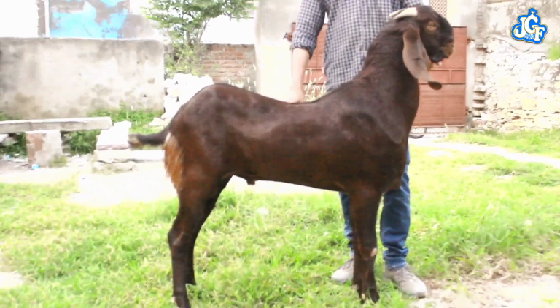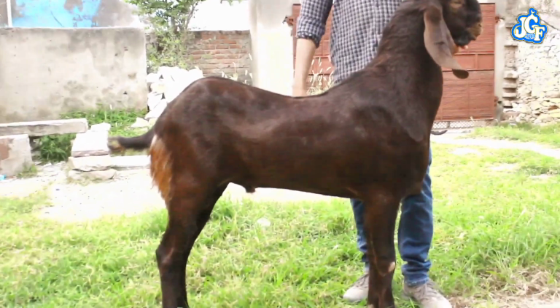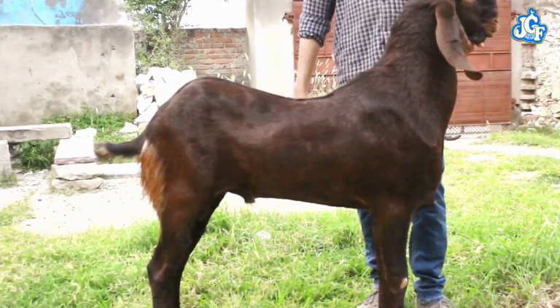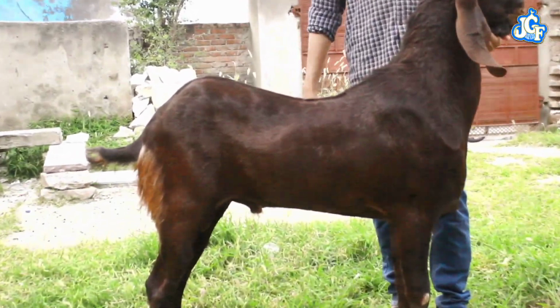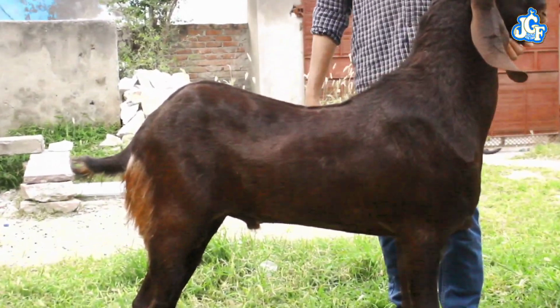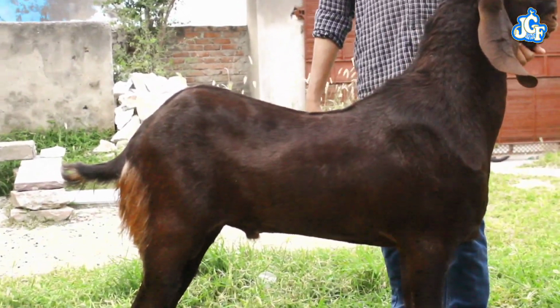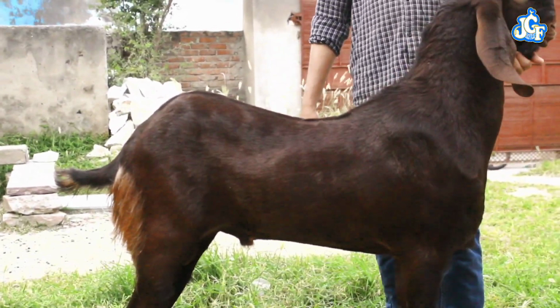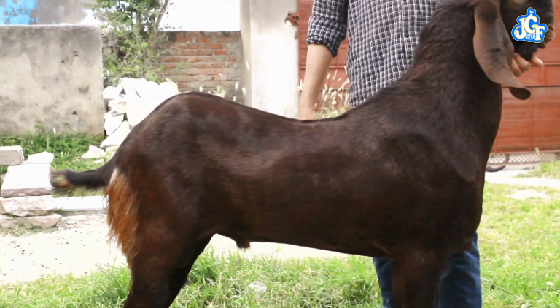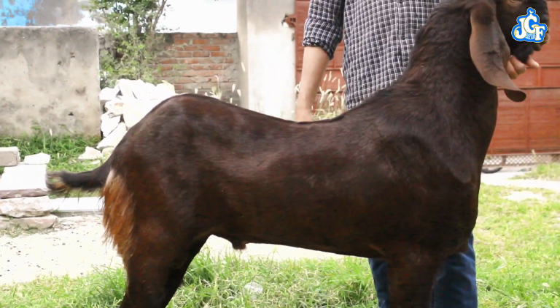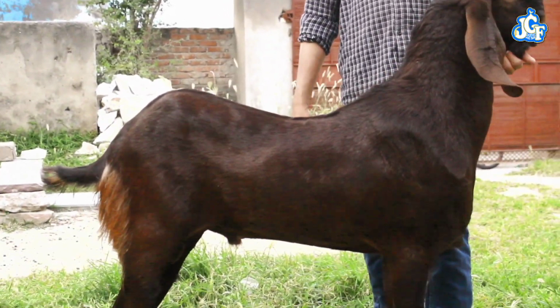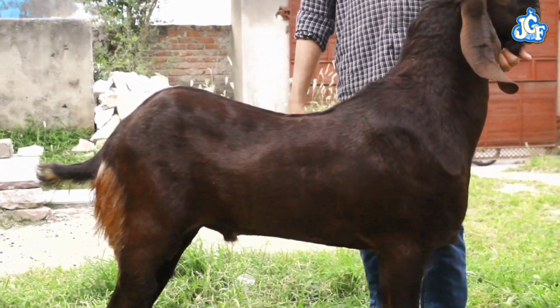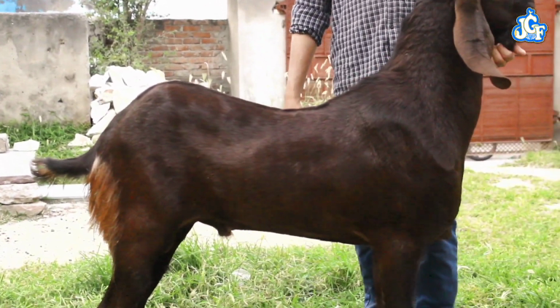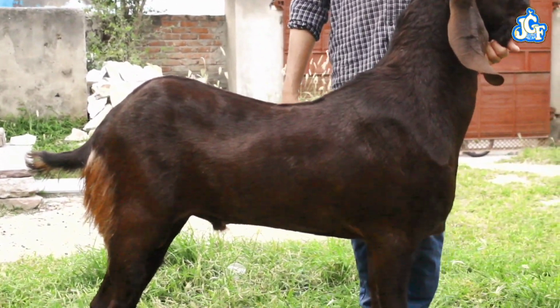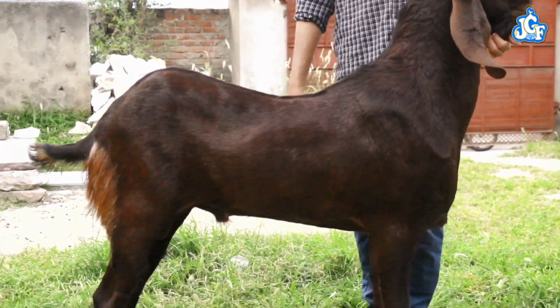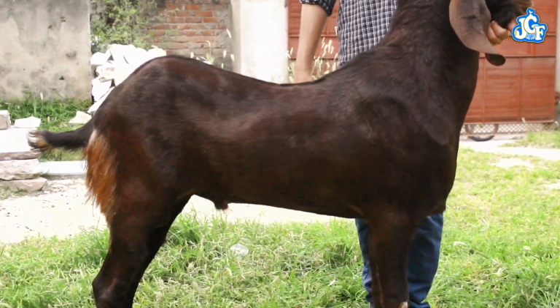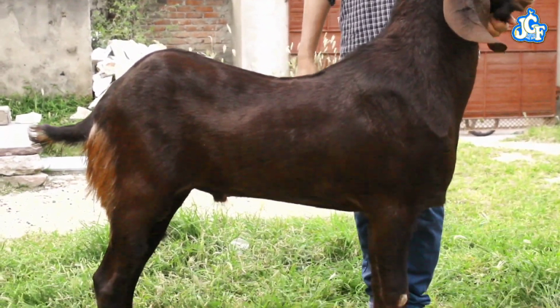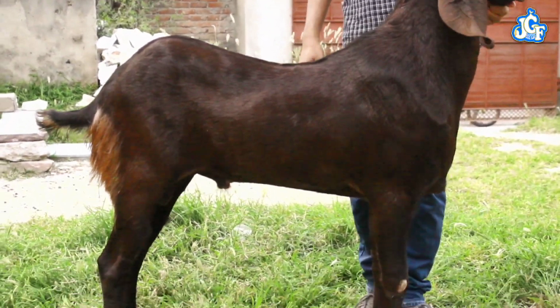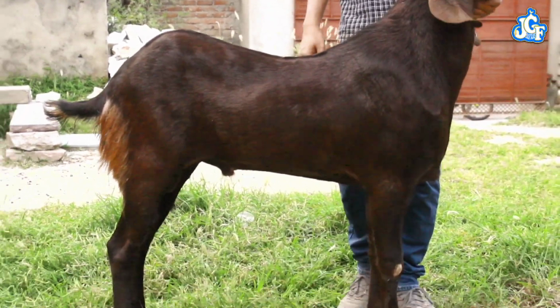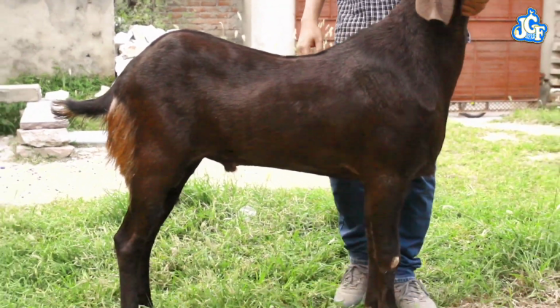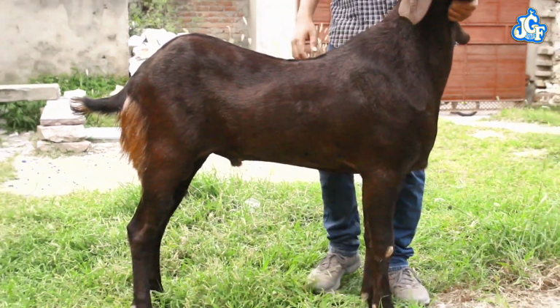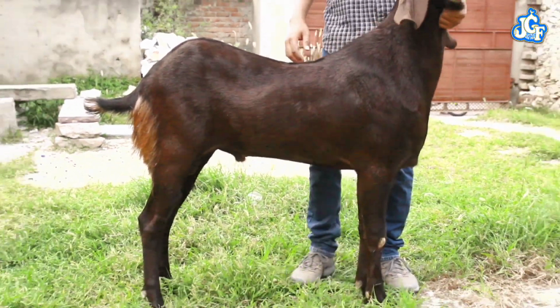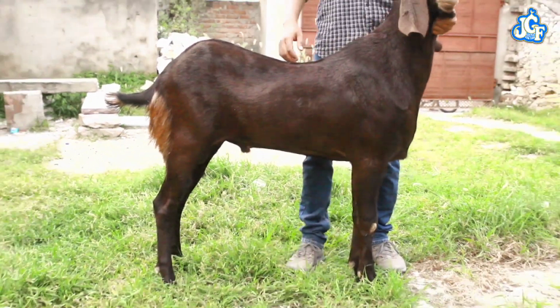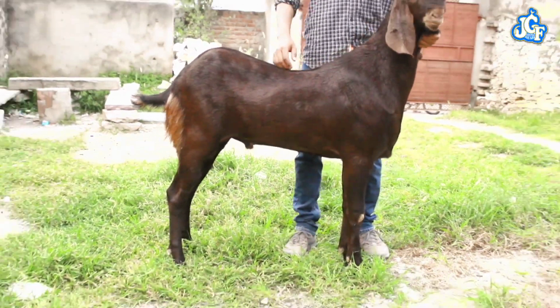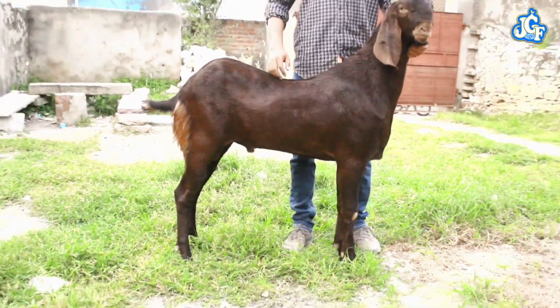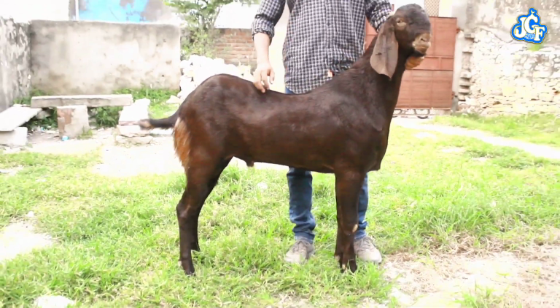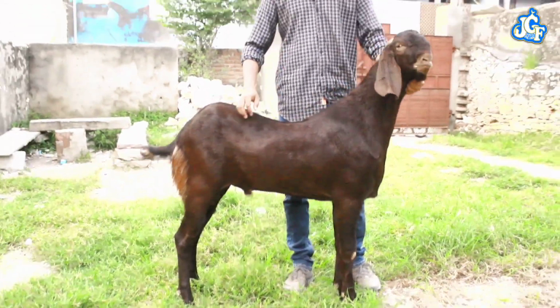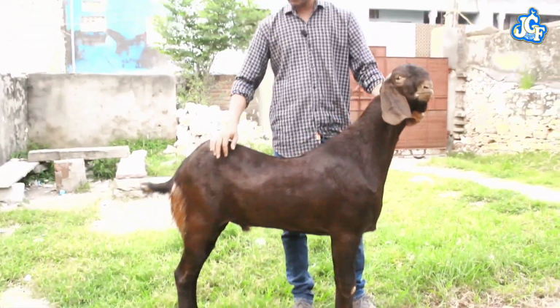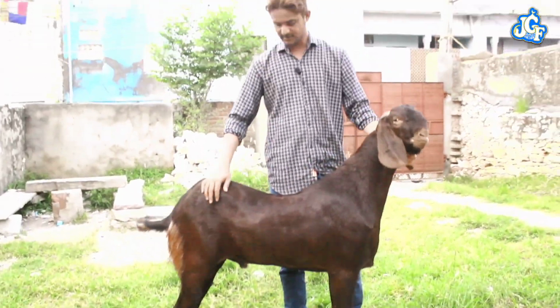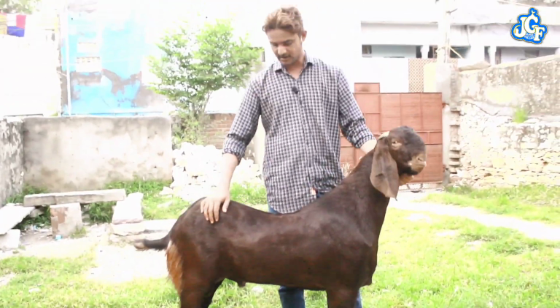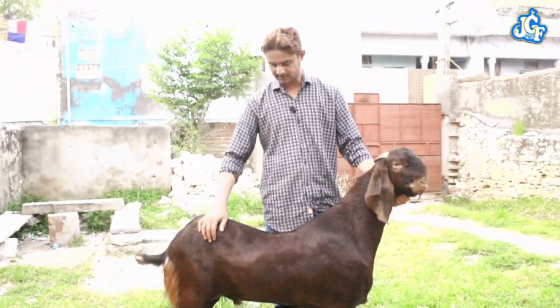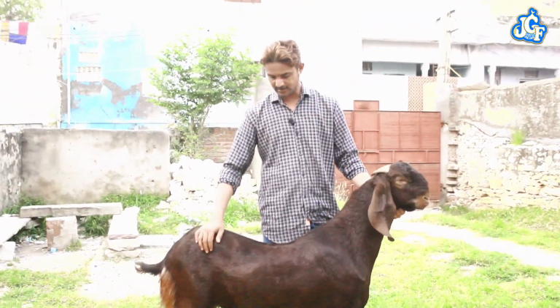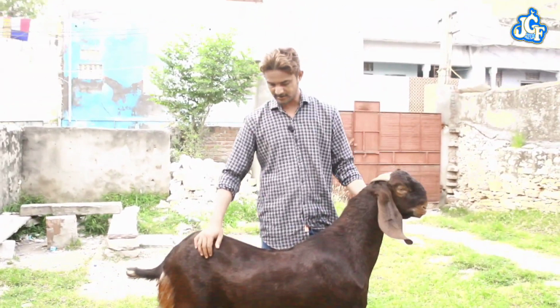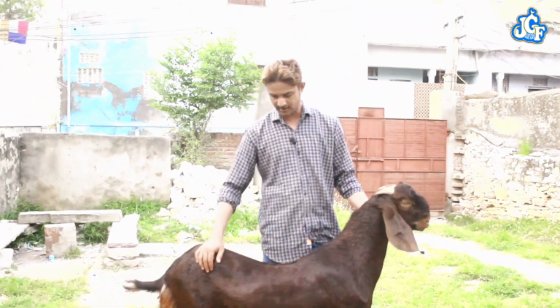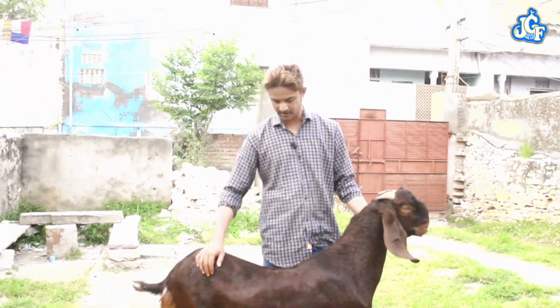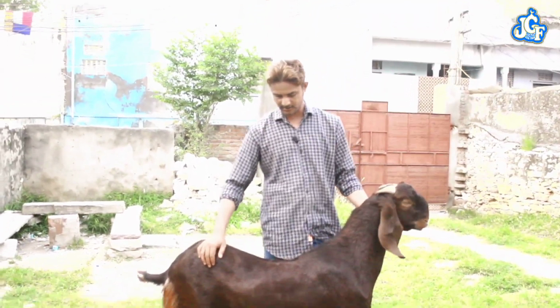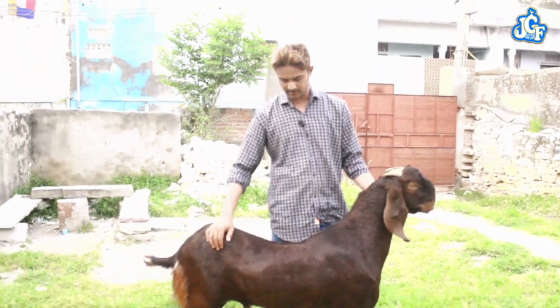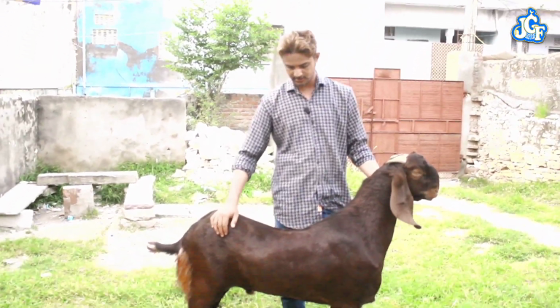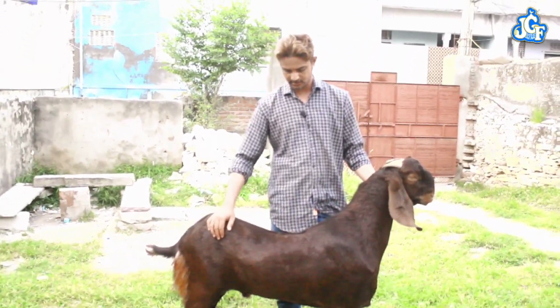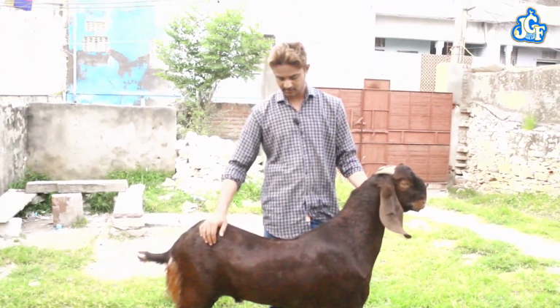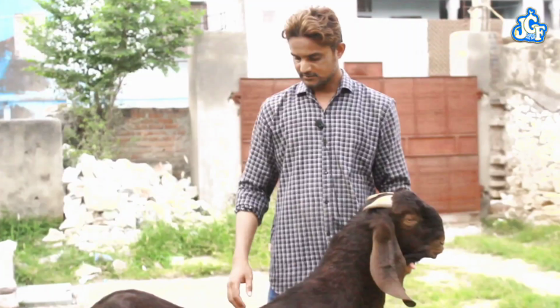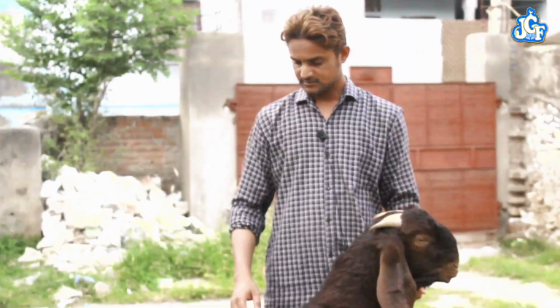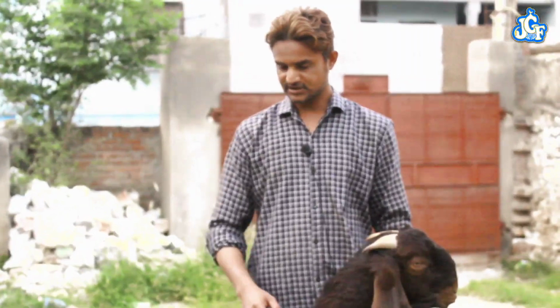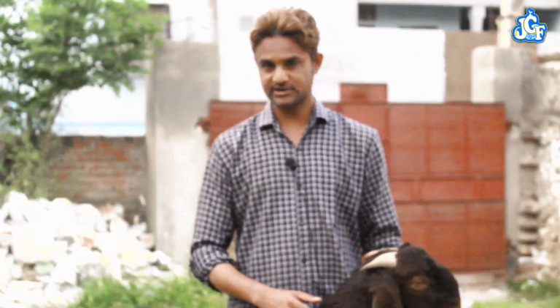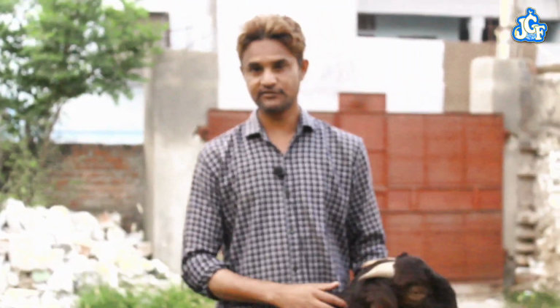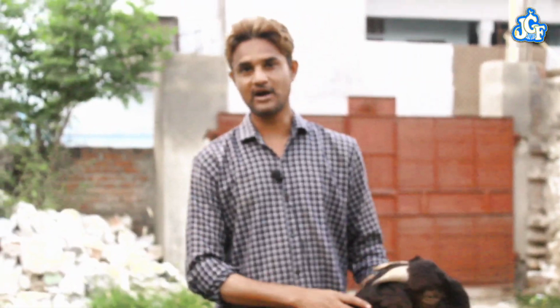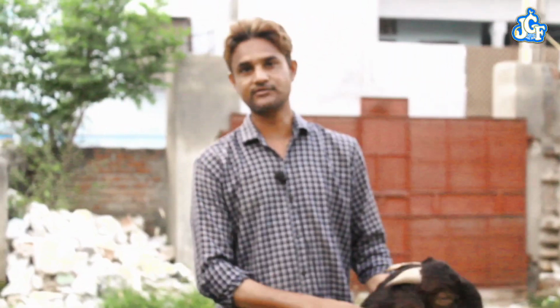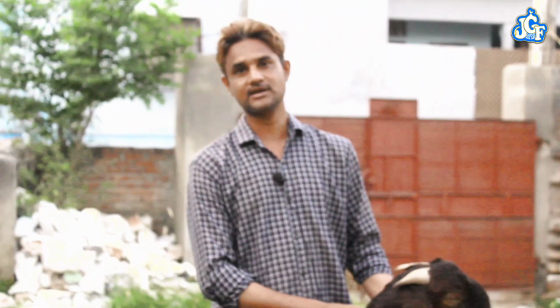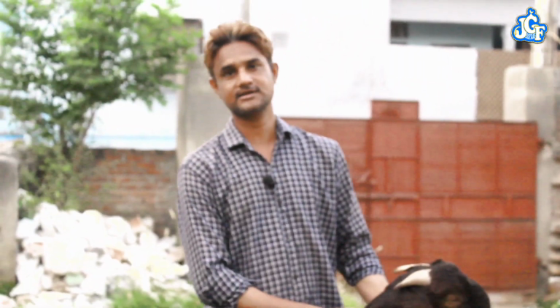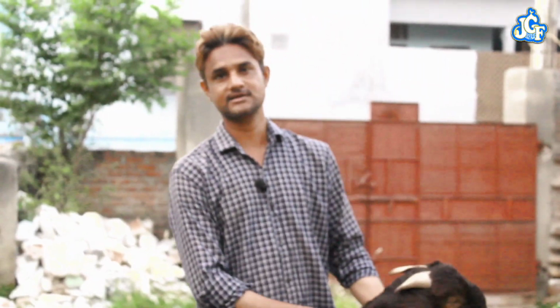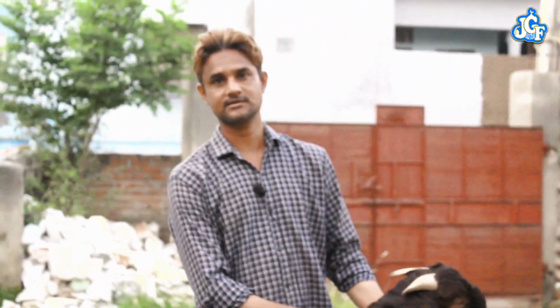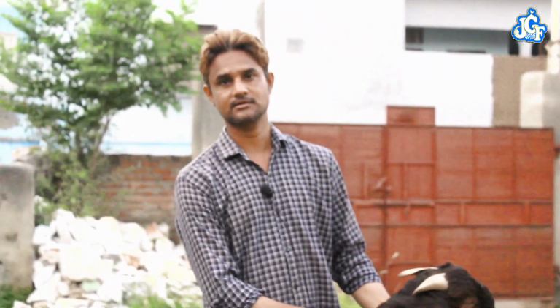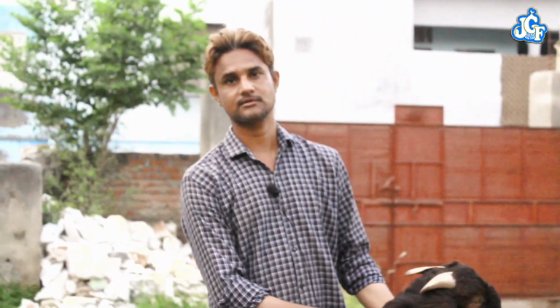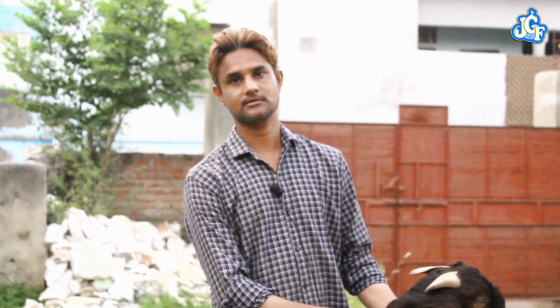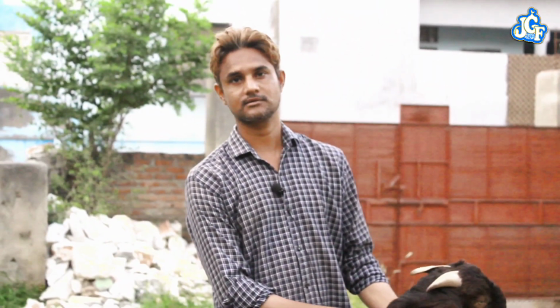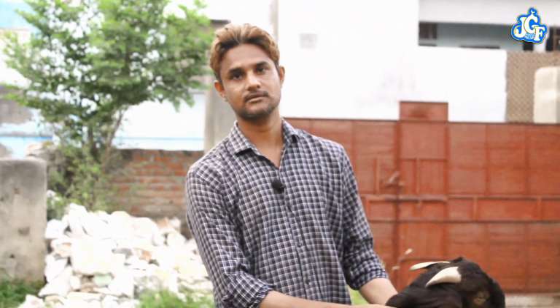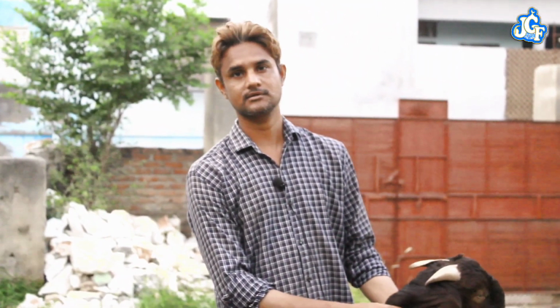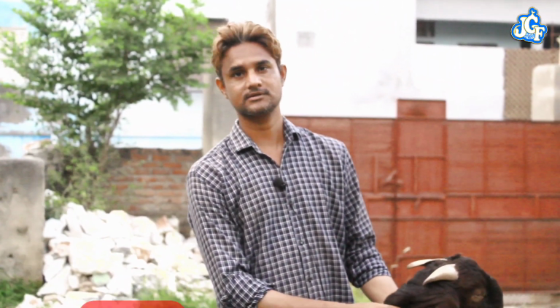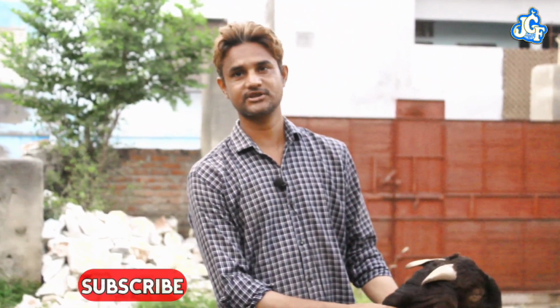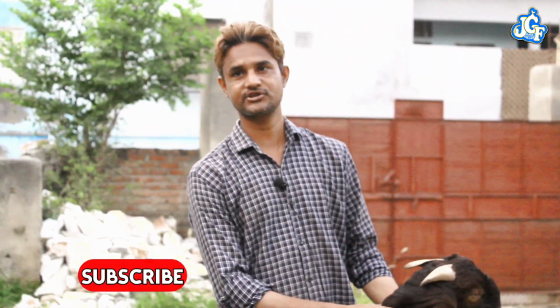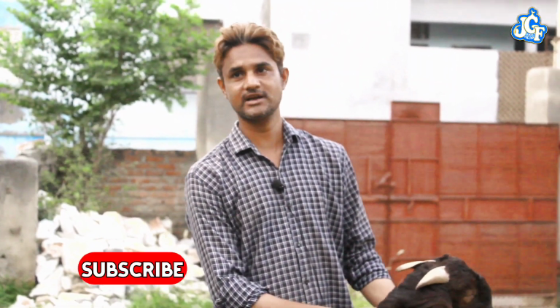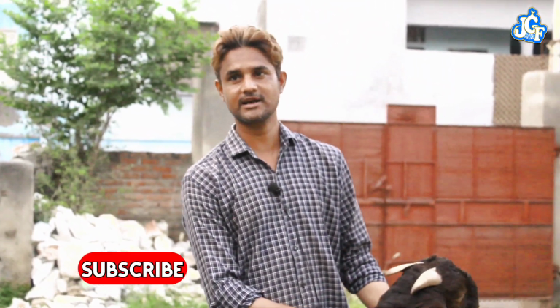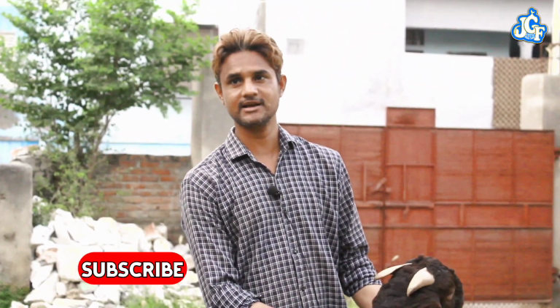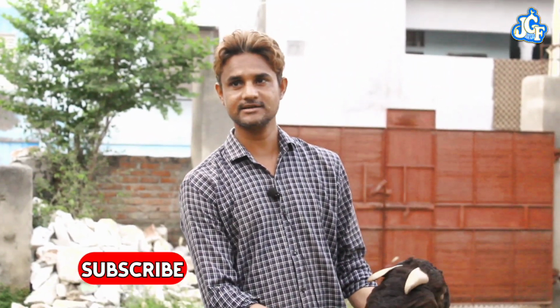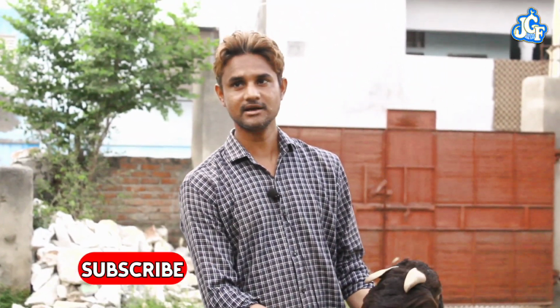If you talk about body weight, the body weight is 65-68.